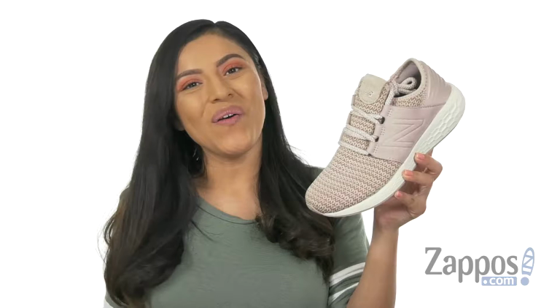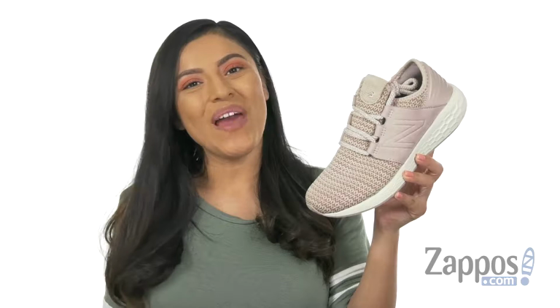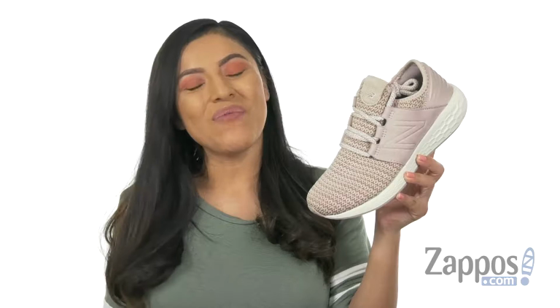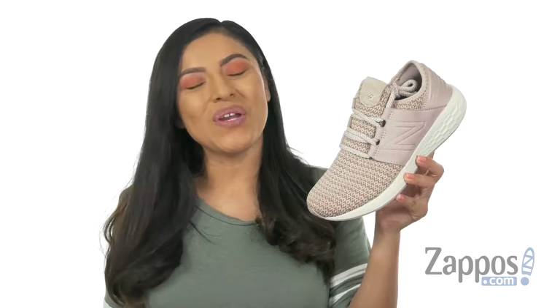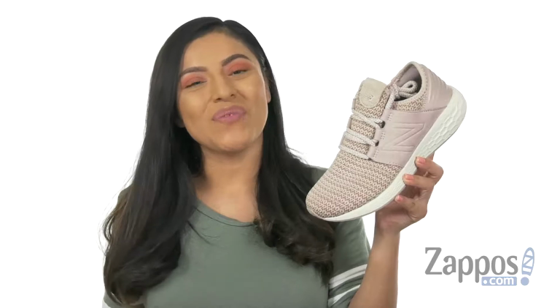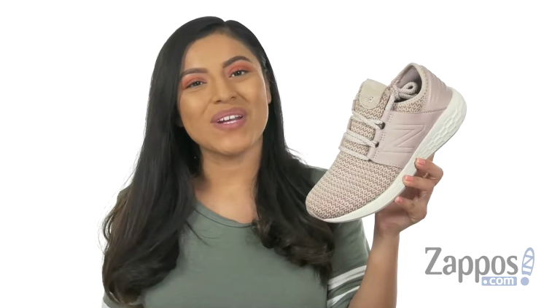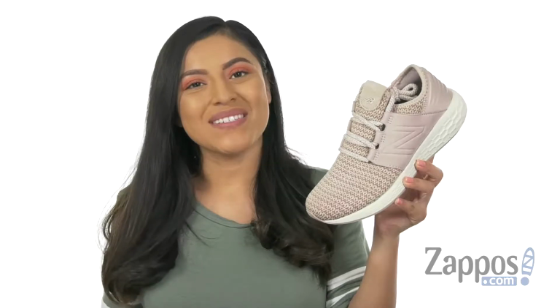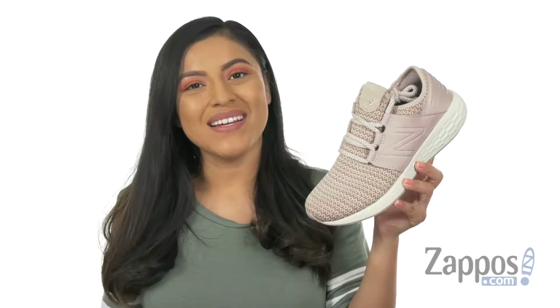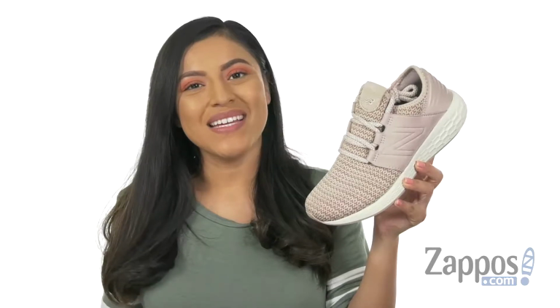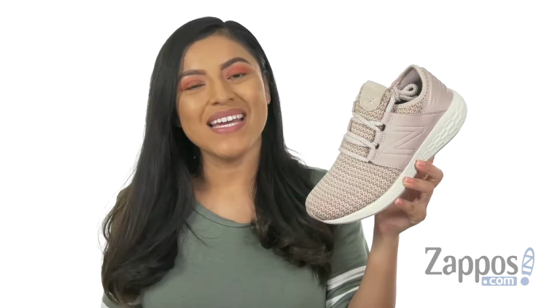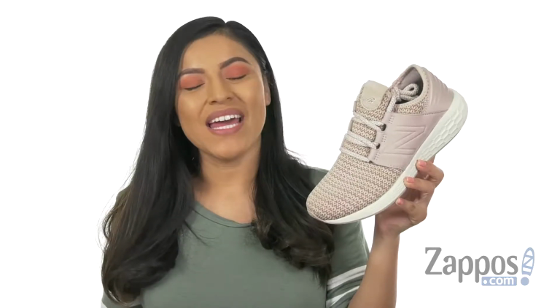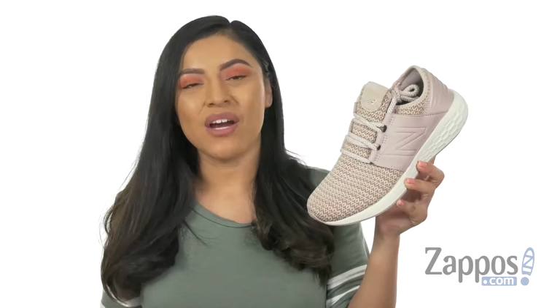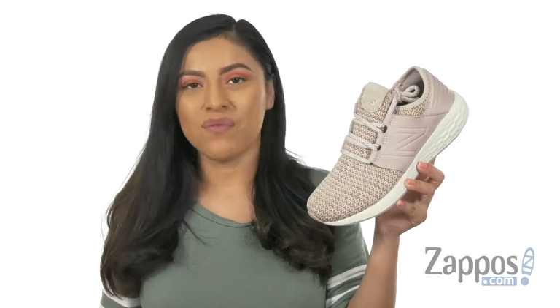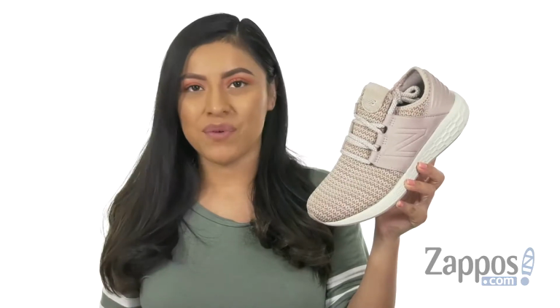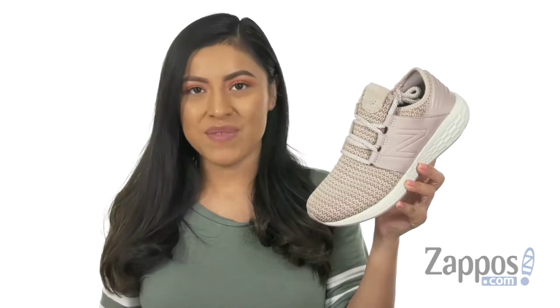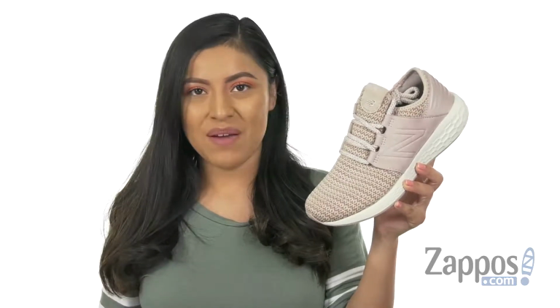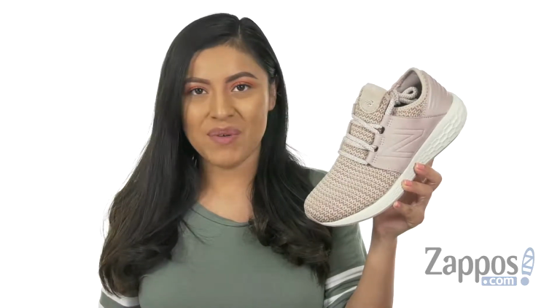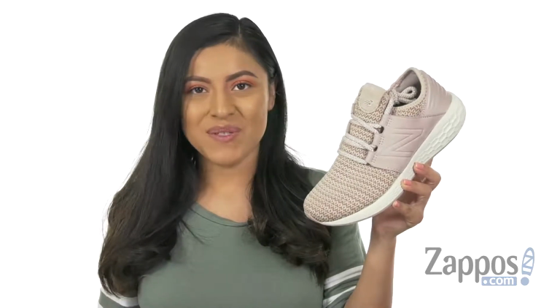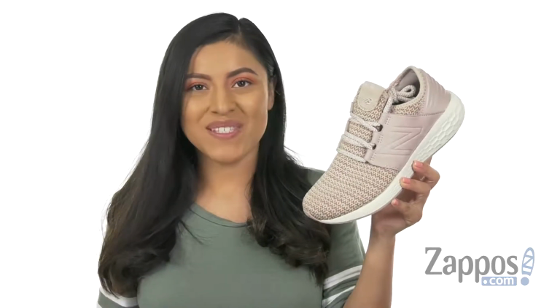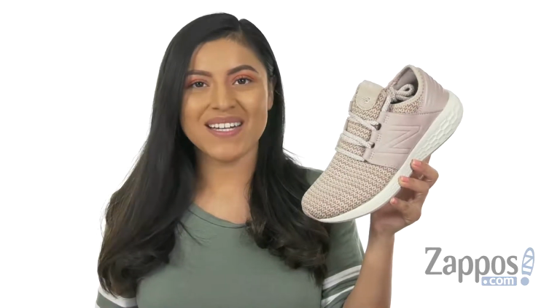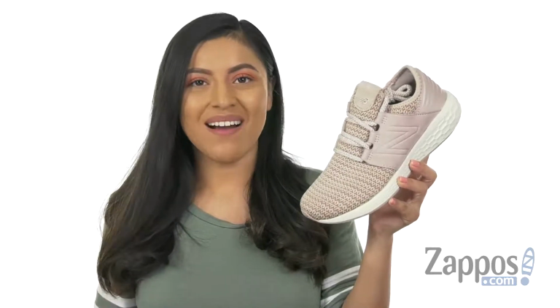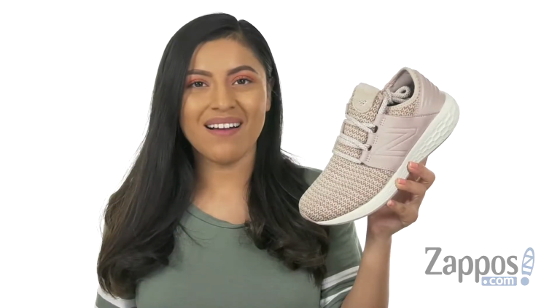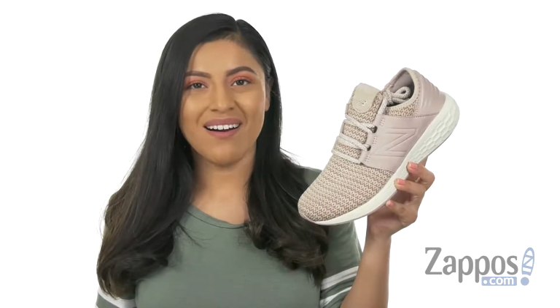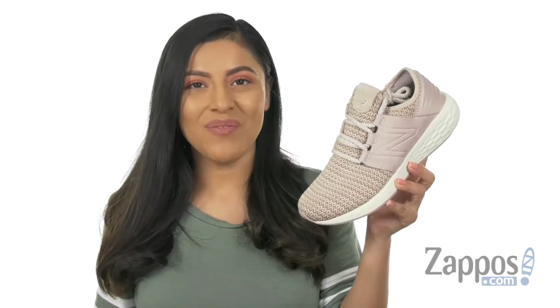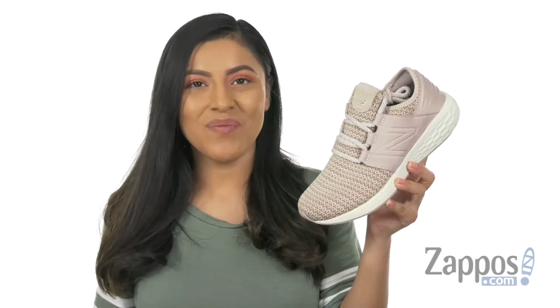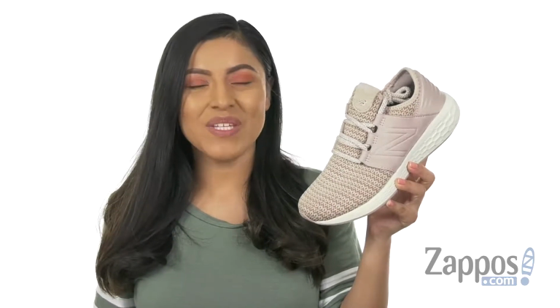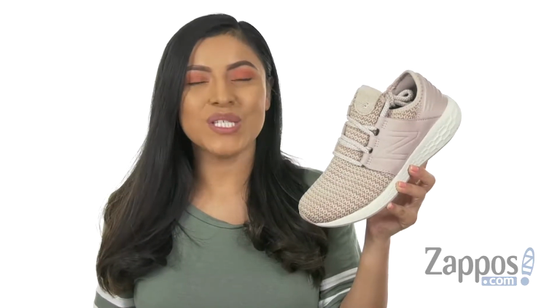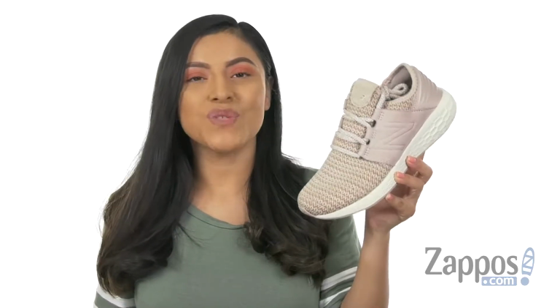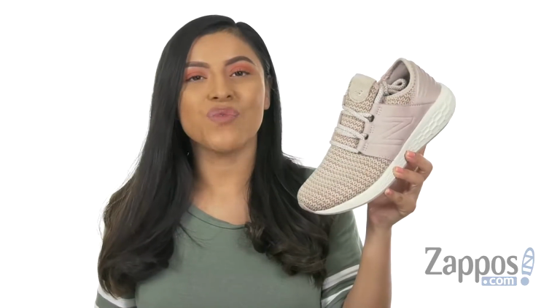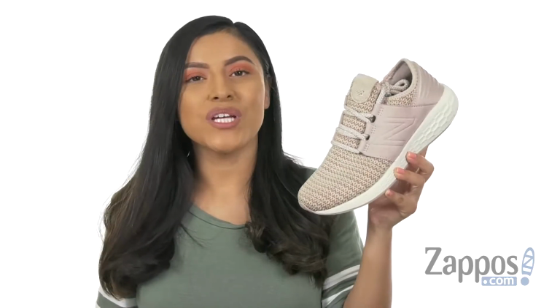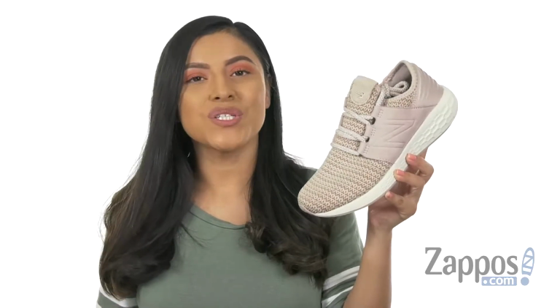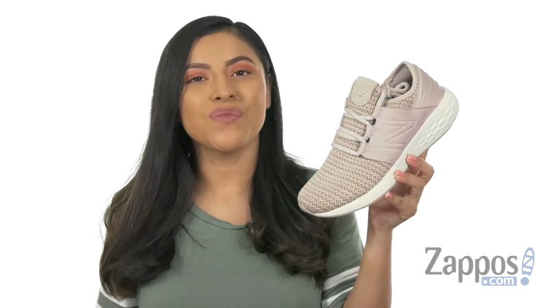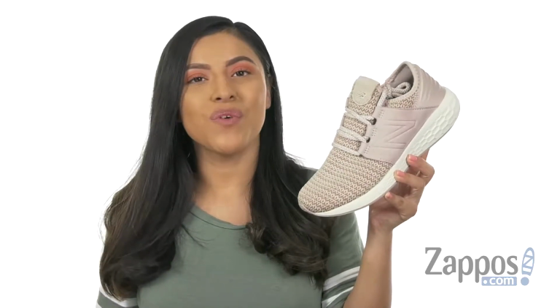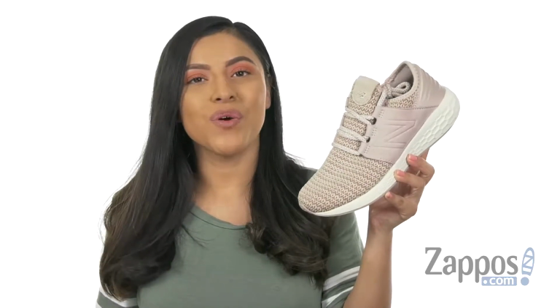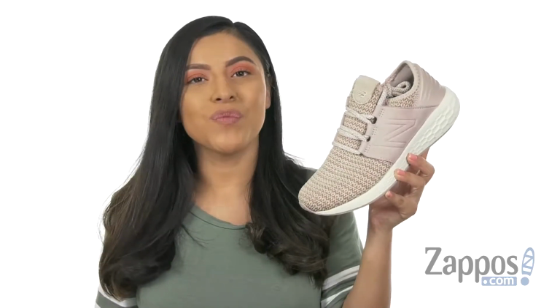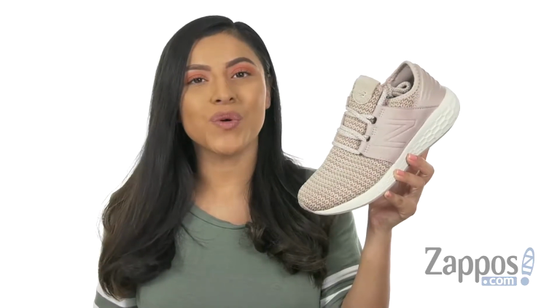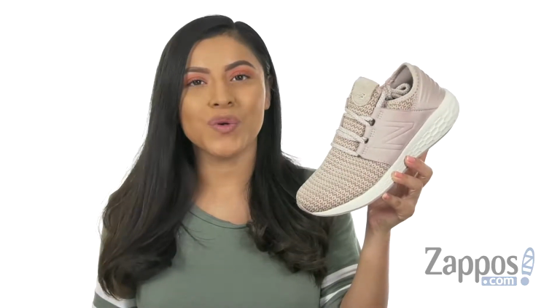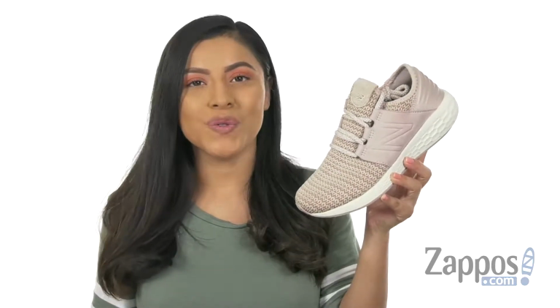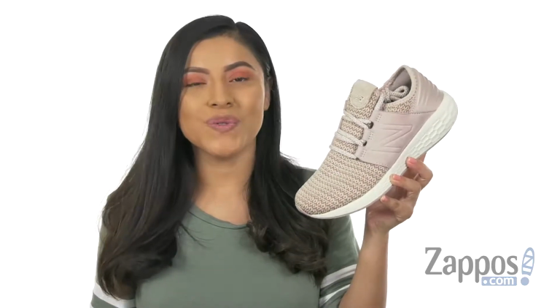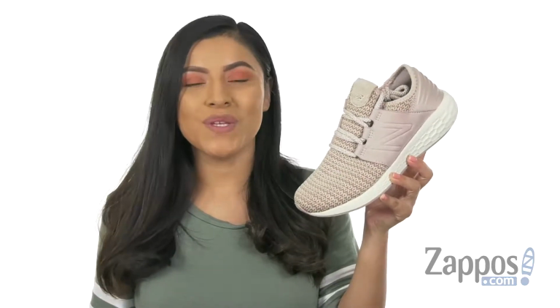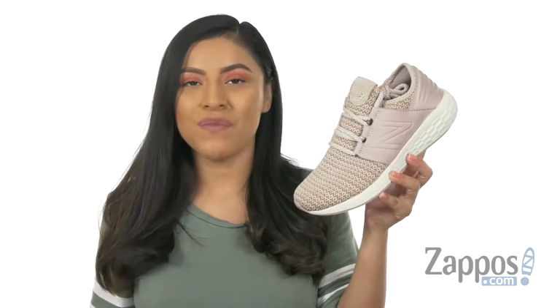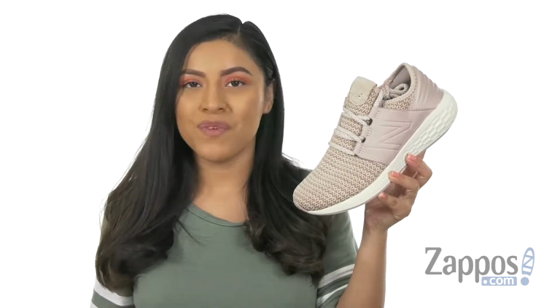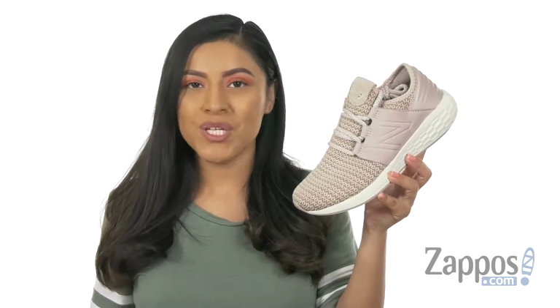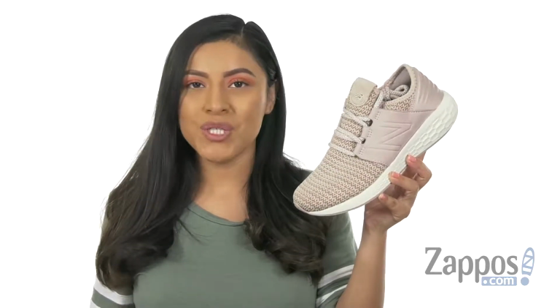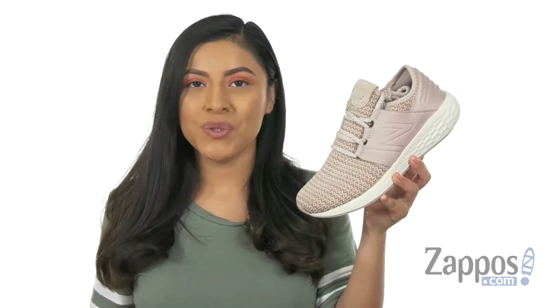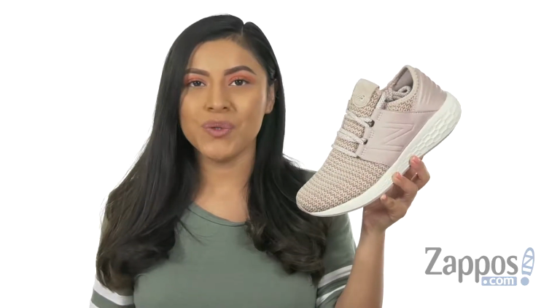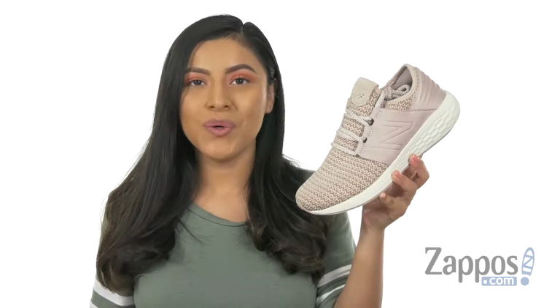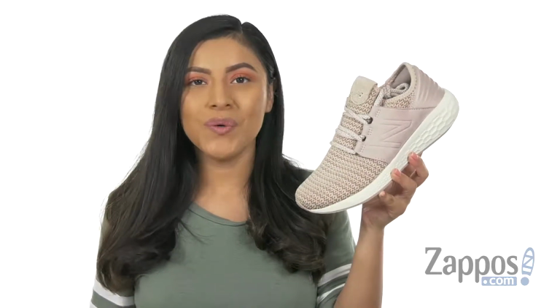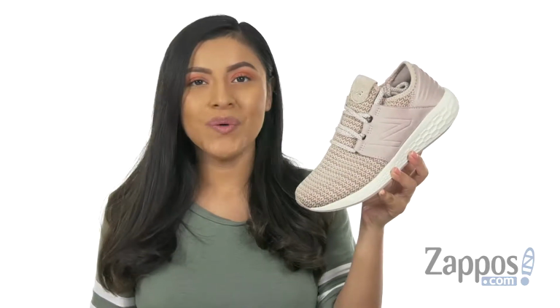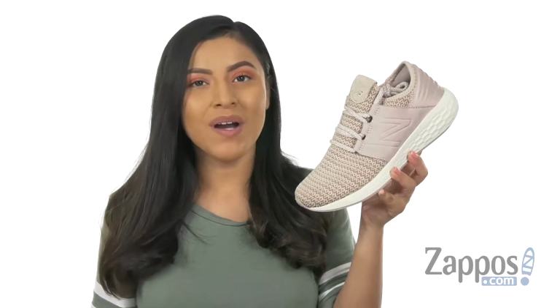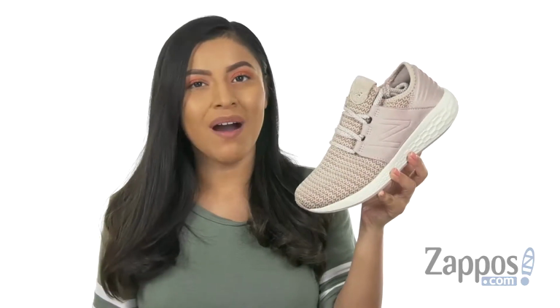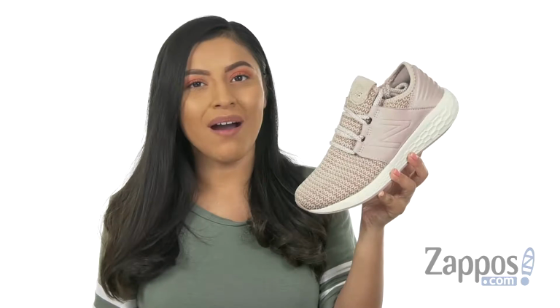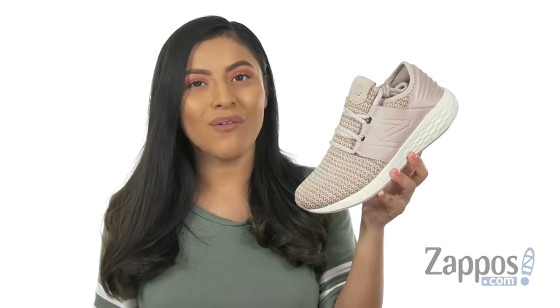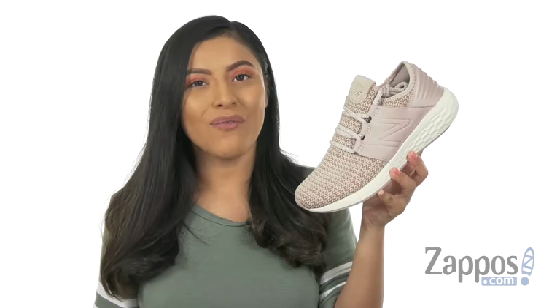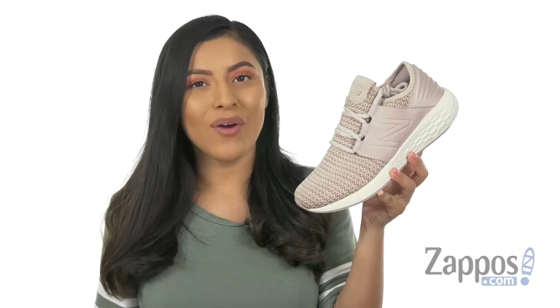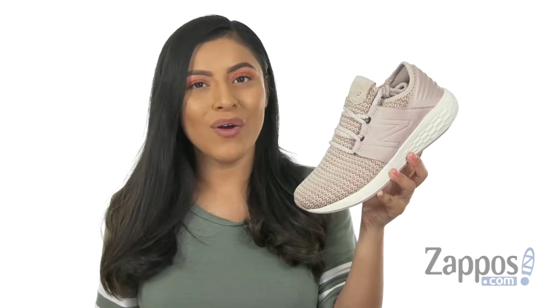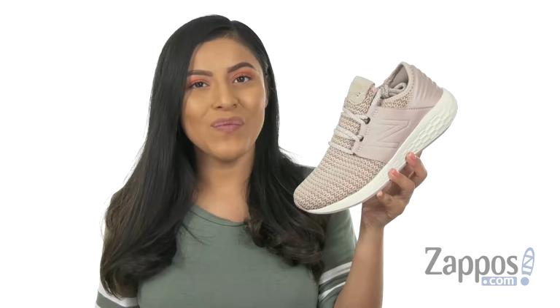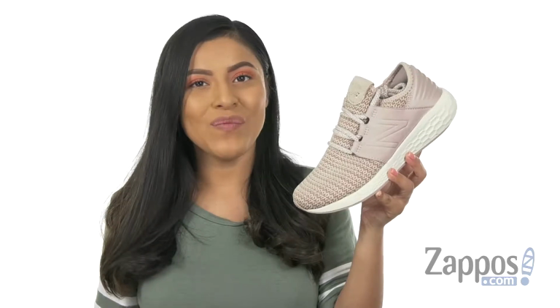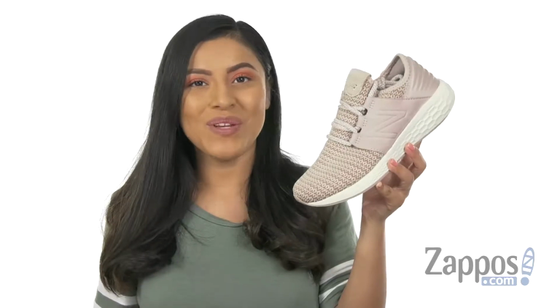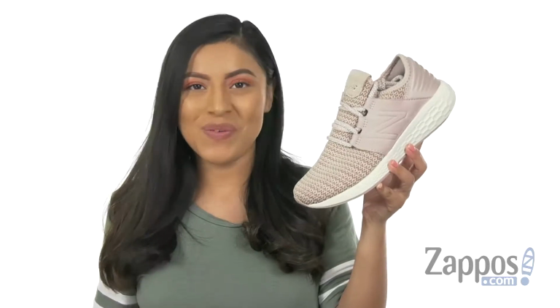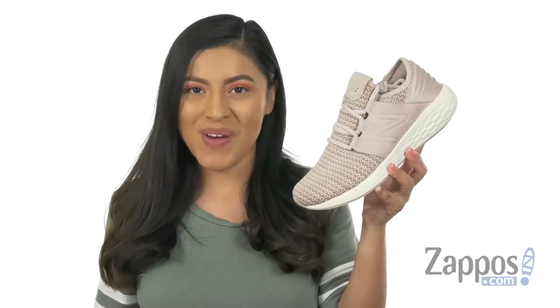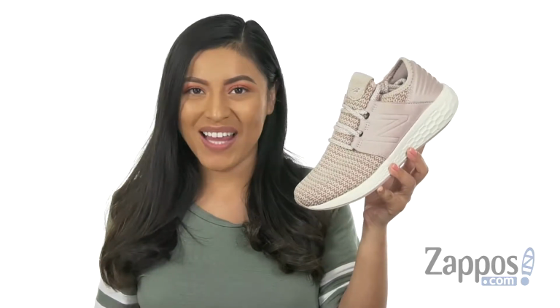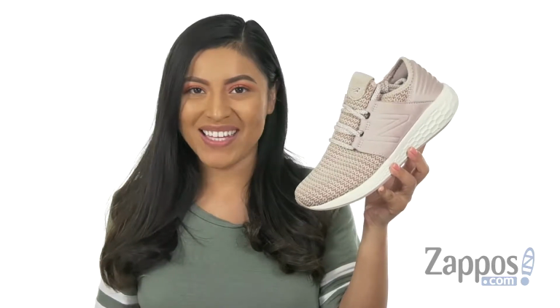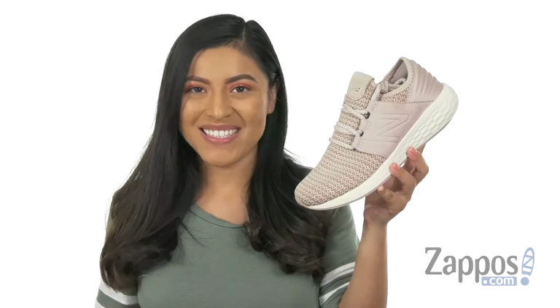Hola, mi nombre es Nelly and I'm from Zappos.com. This is the Fresh Foam Cruise V2 Houga from New Balance.